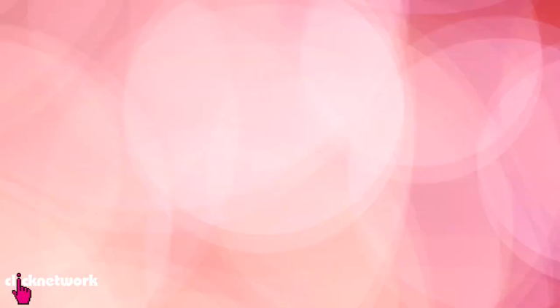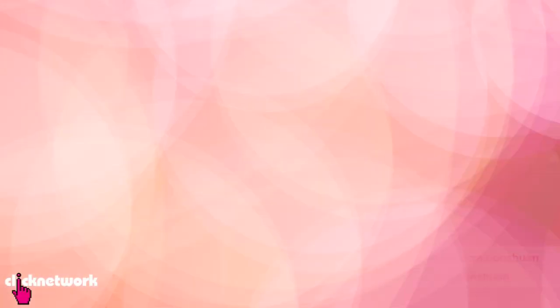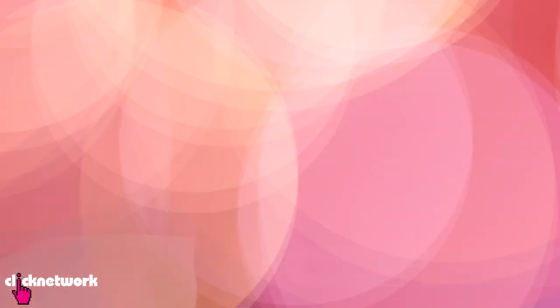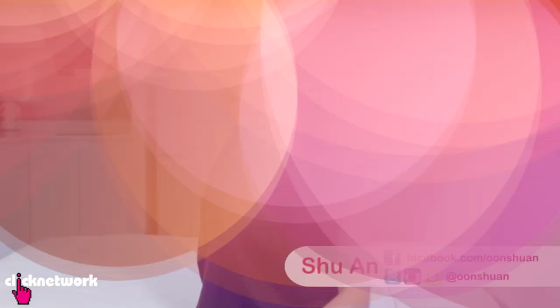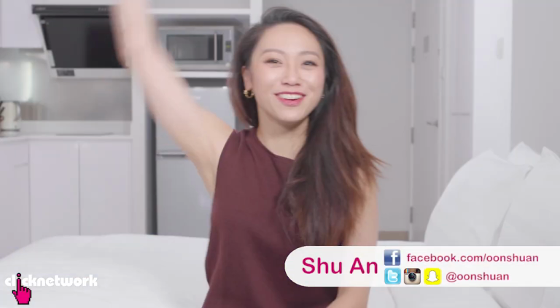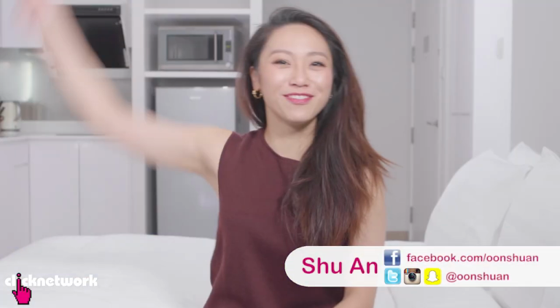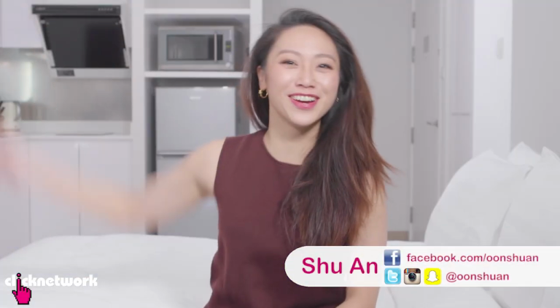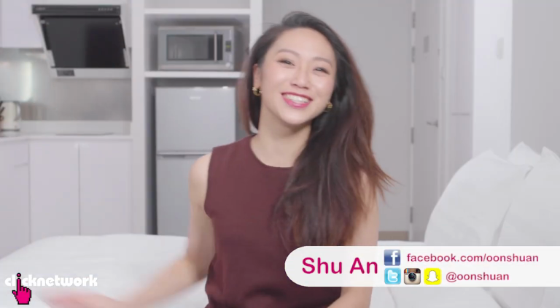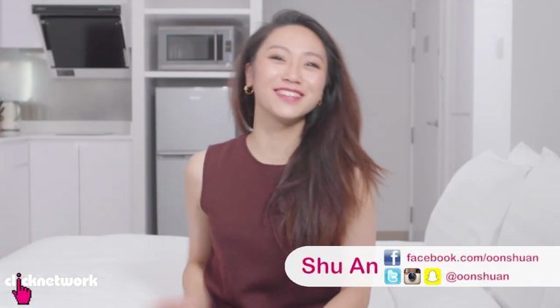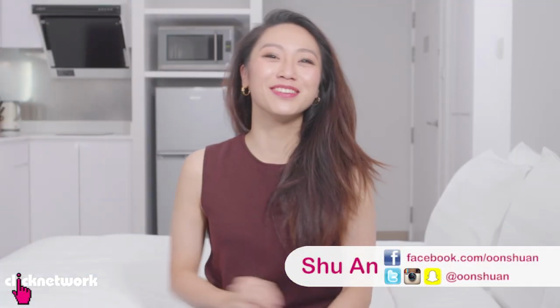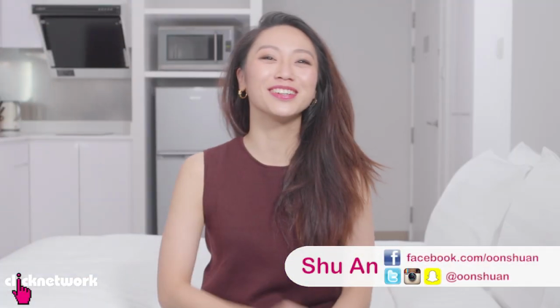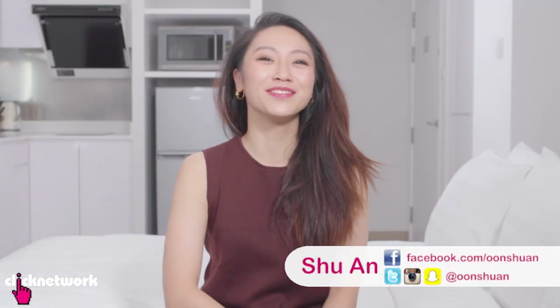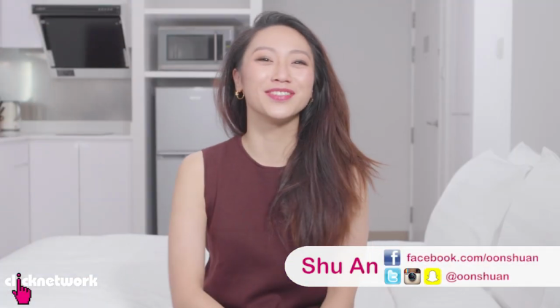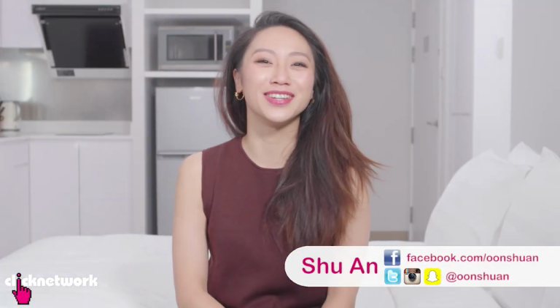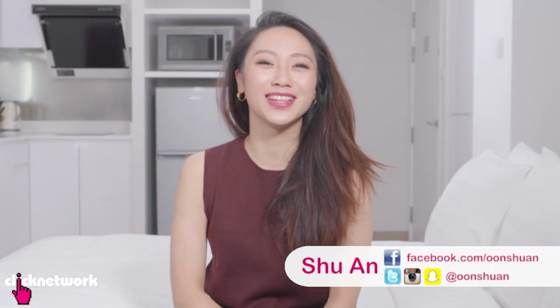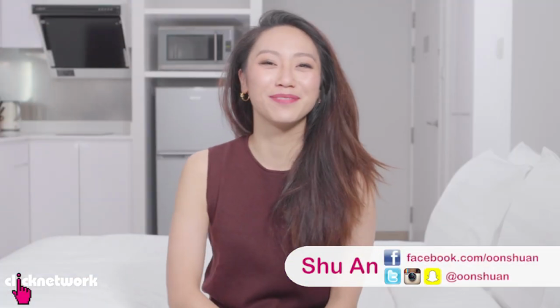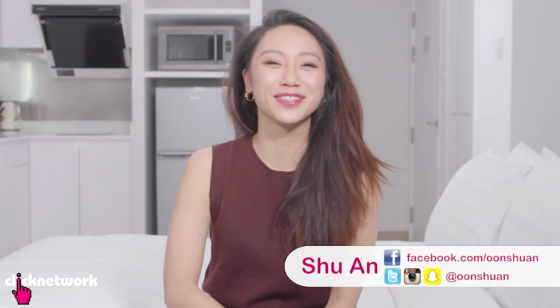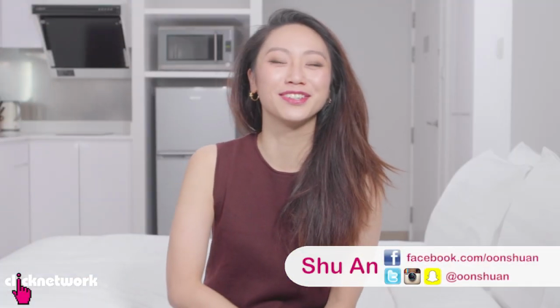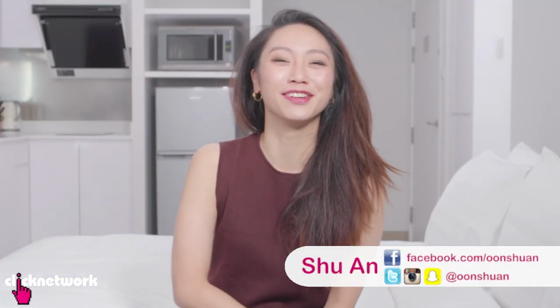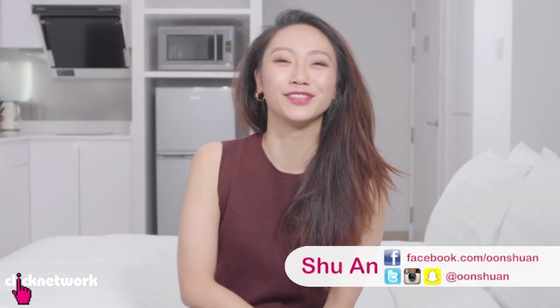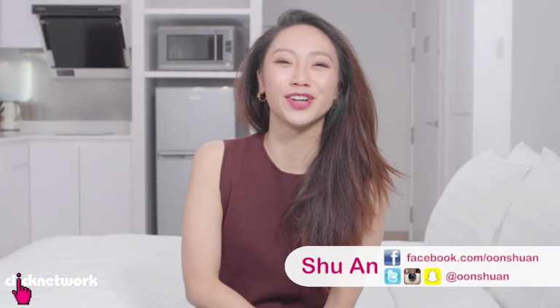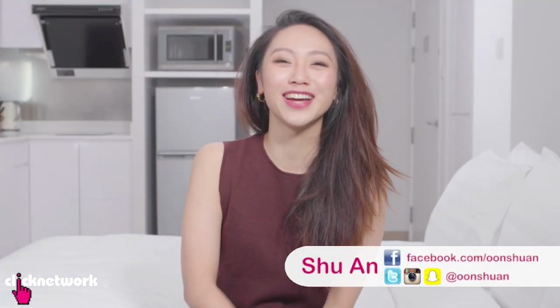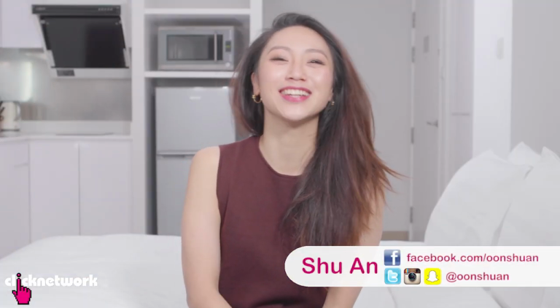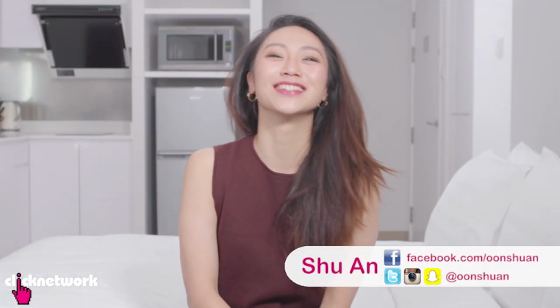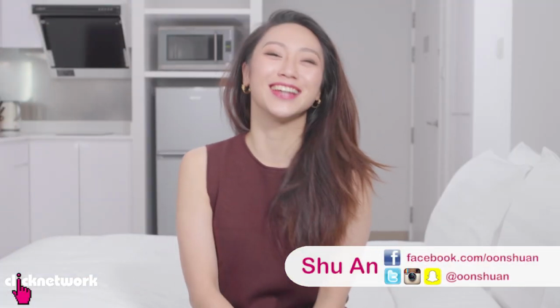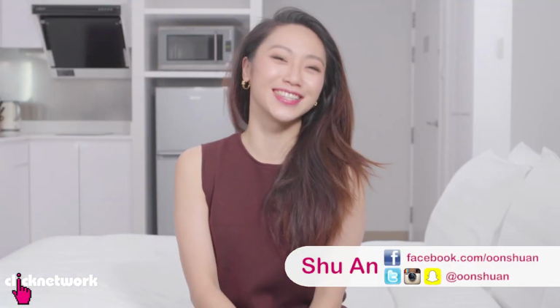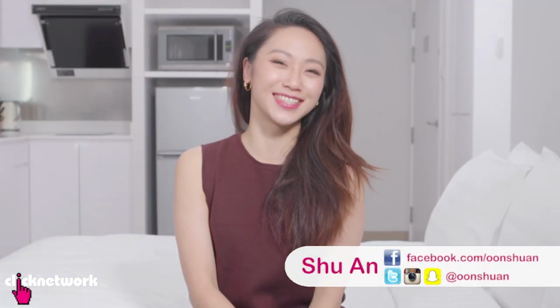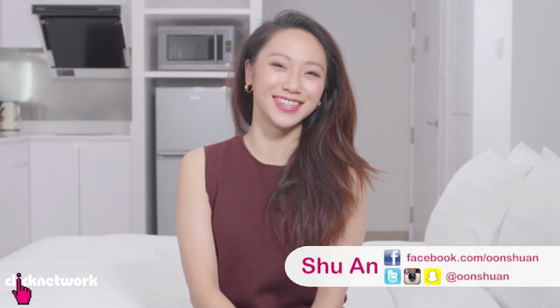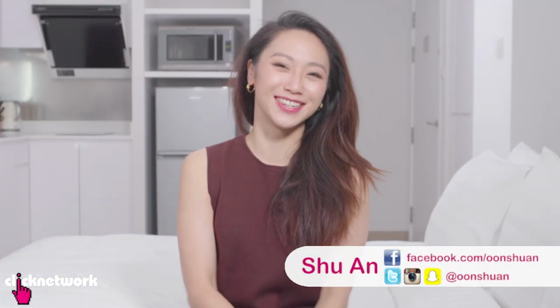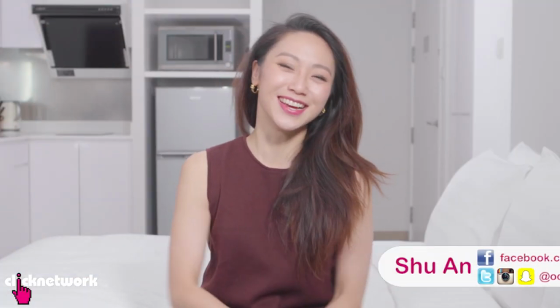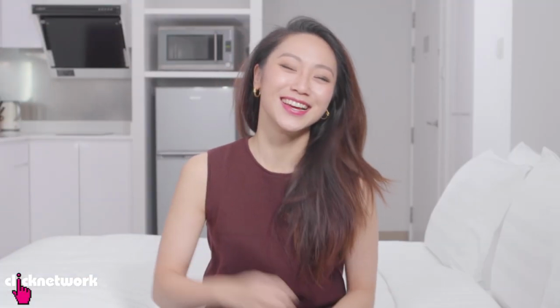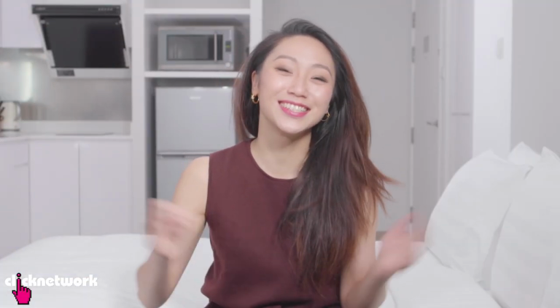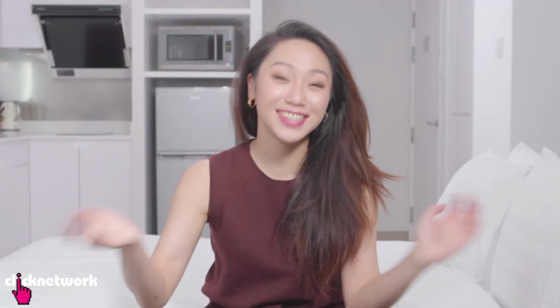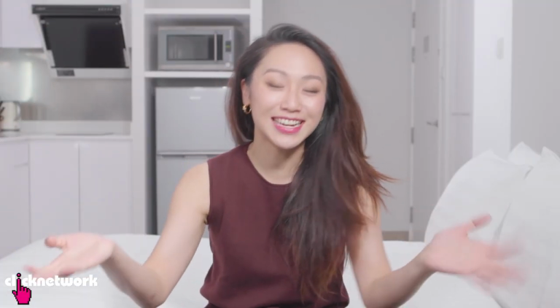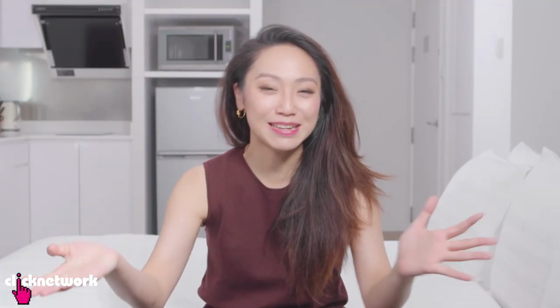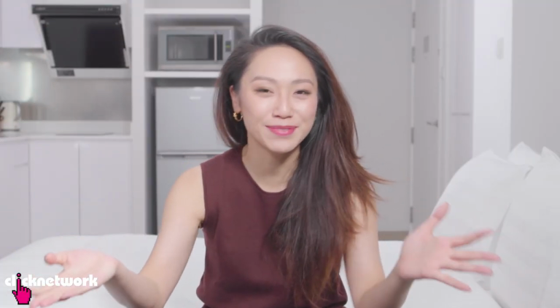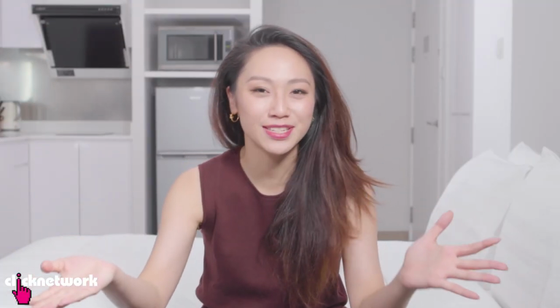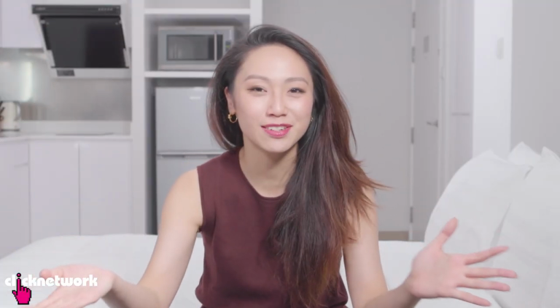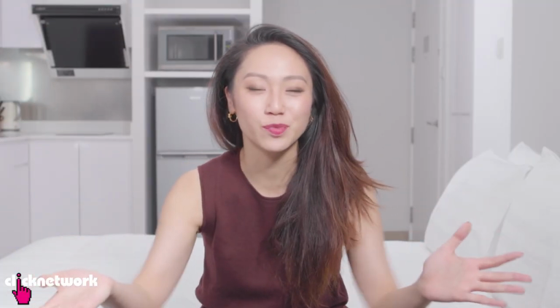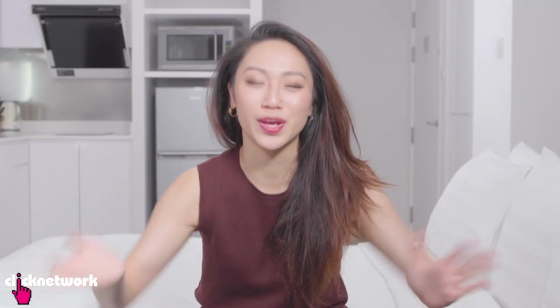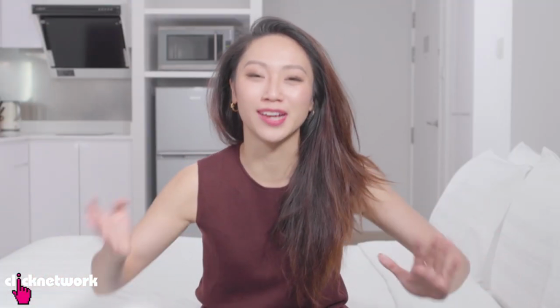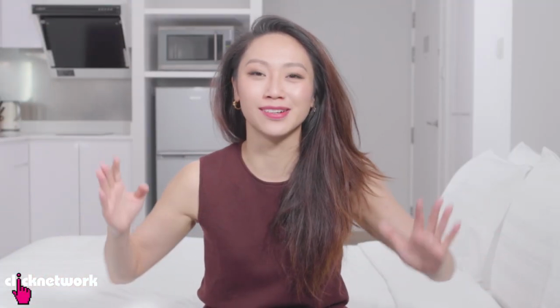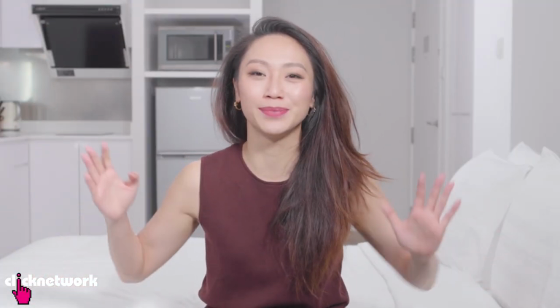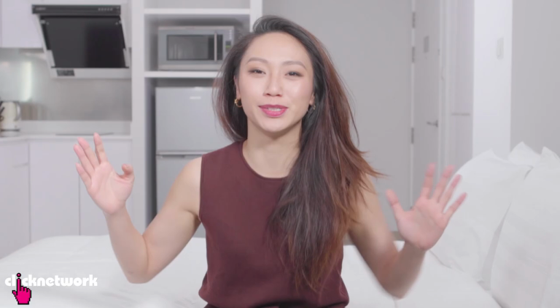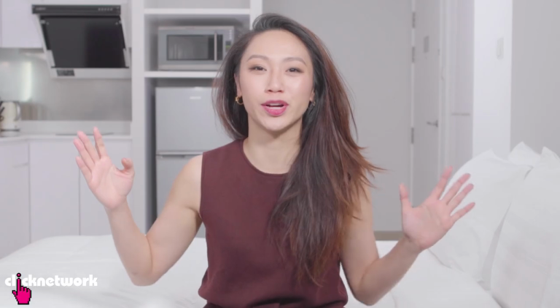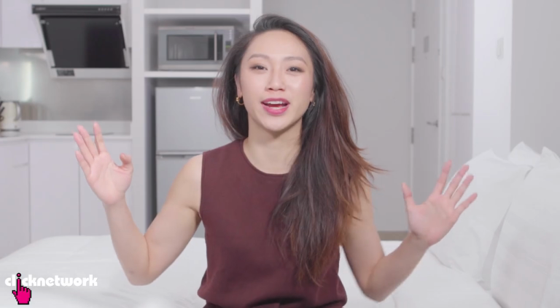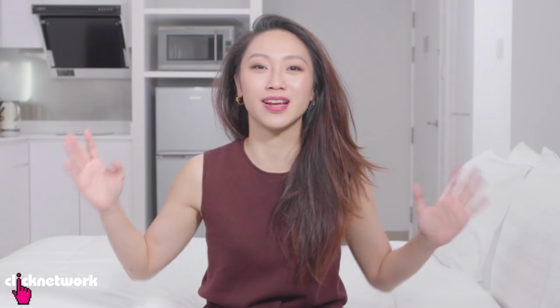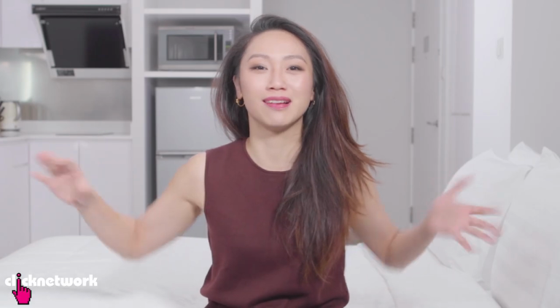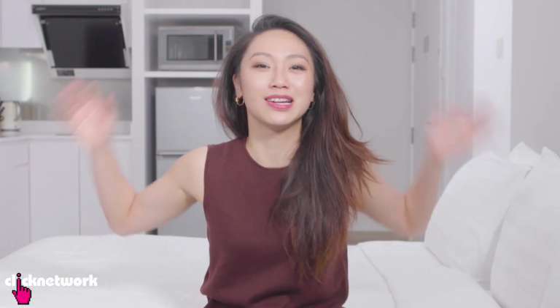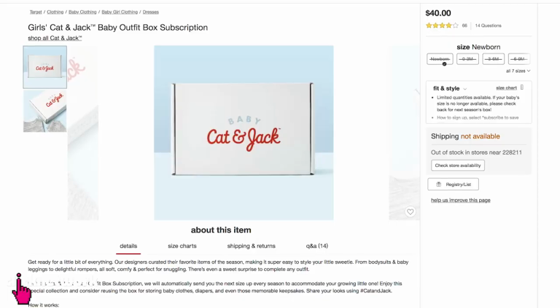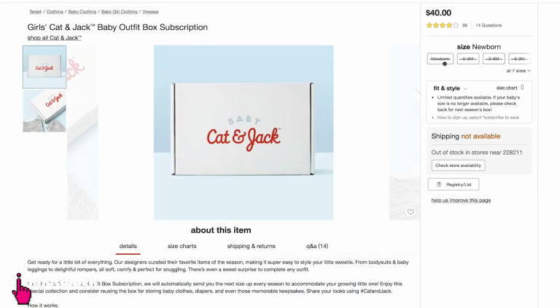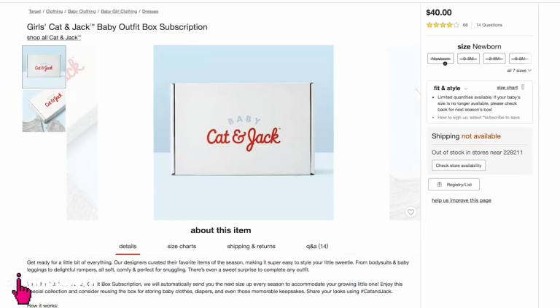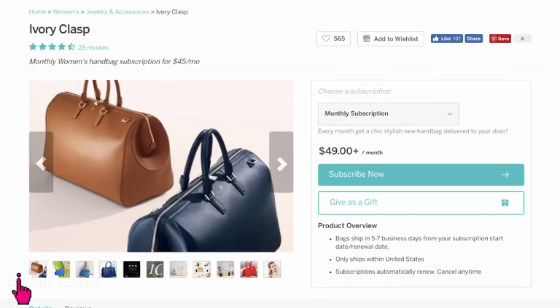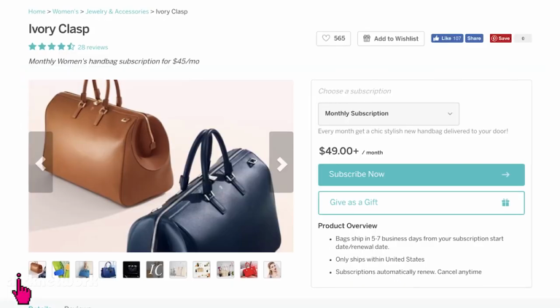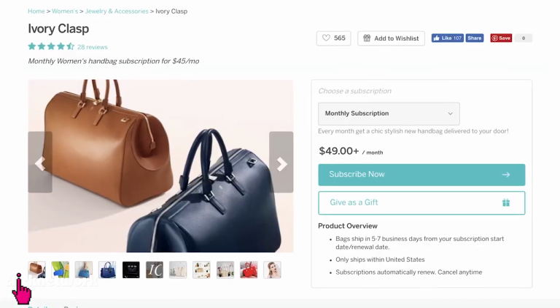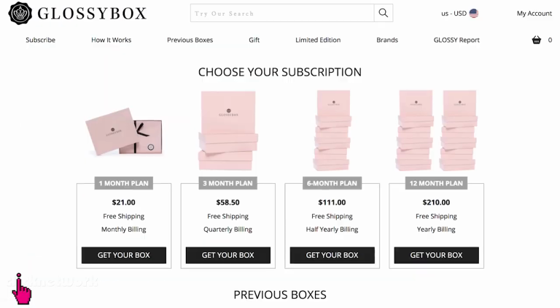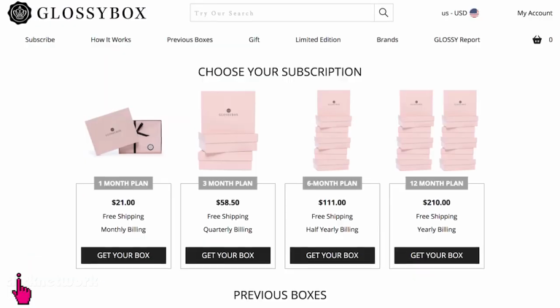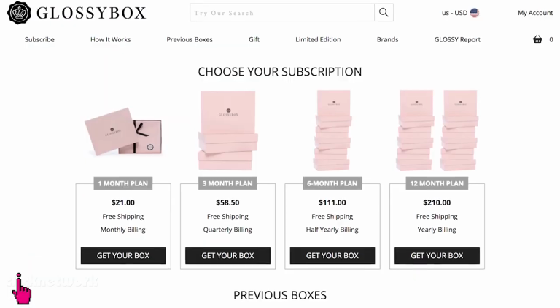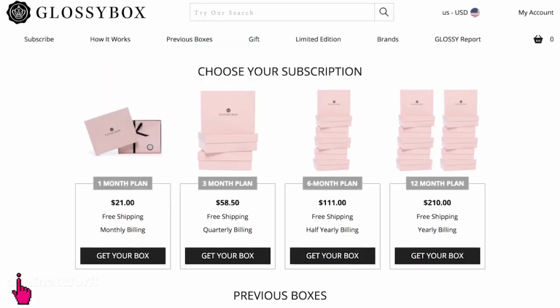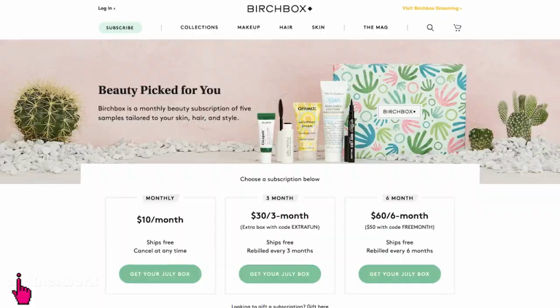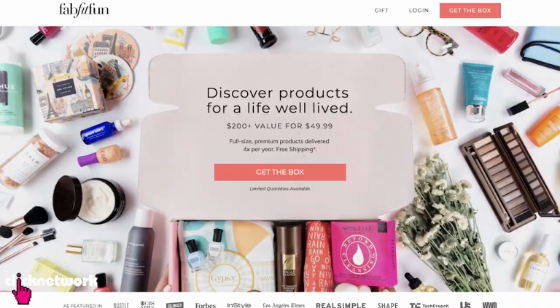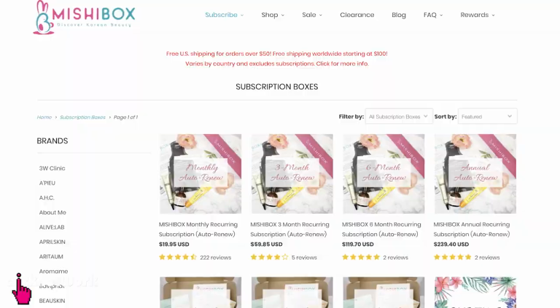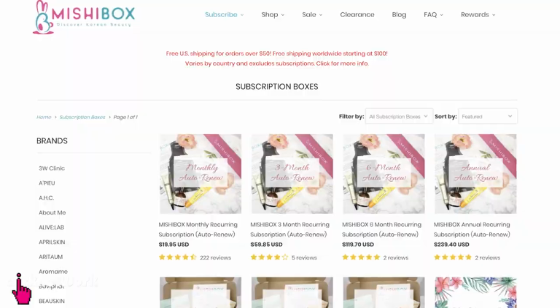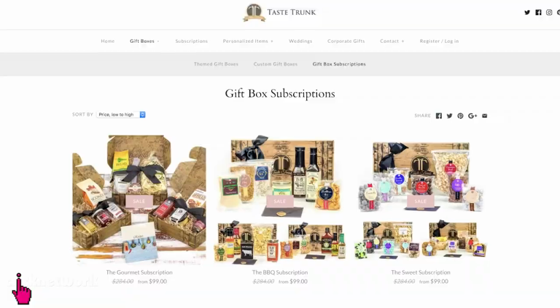Hello girlfriends and welcome to another episode of Tried and Tested. In today's episode, we are going to be trying out subscription boxes!